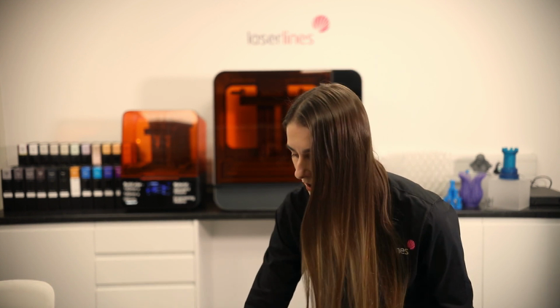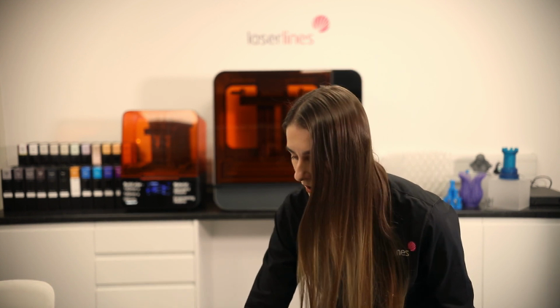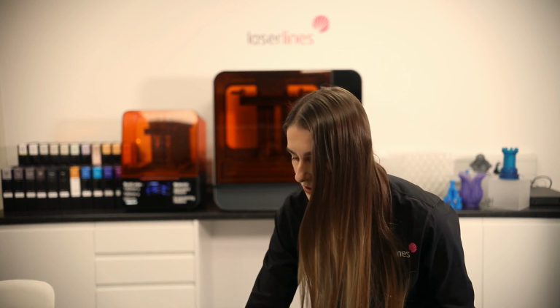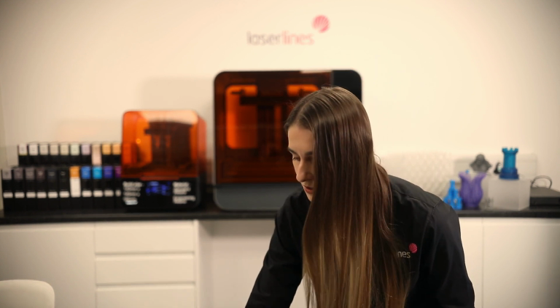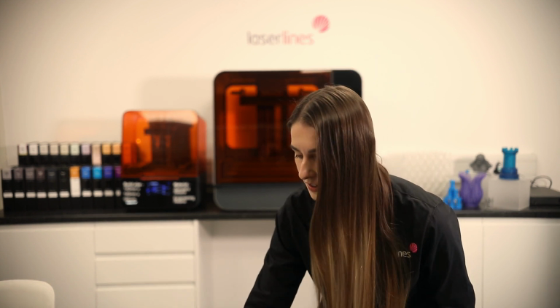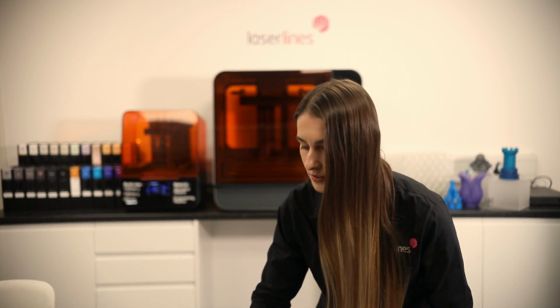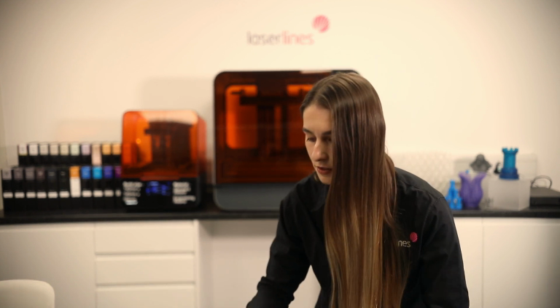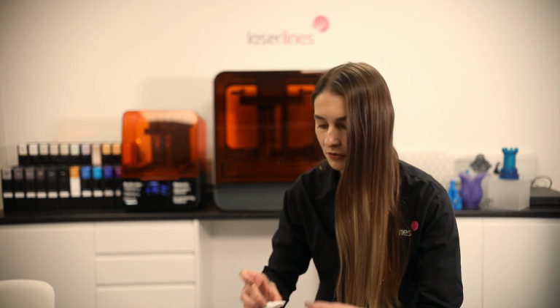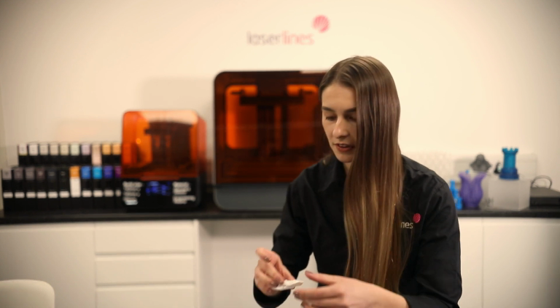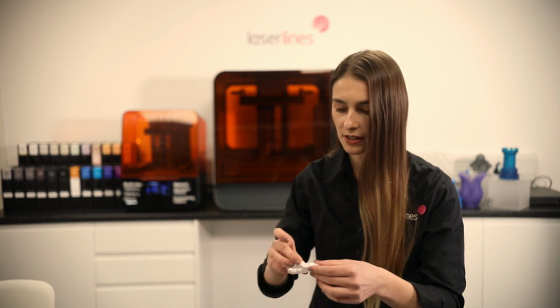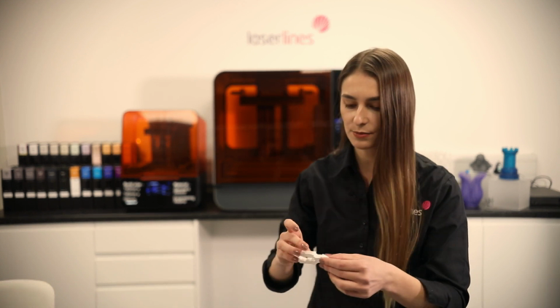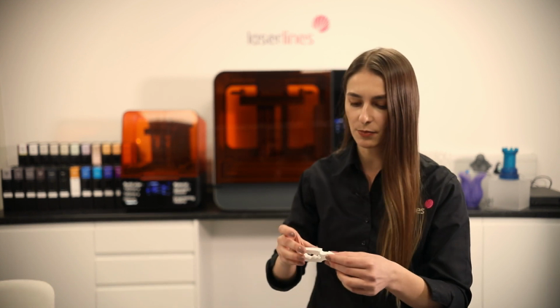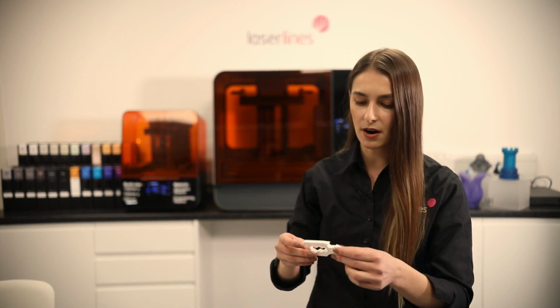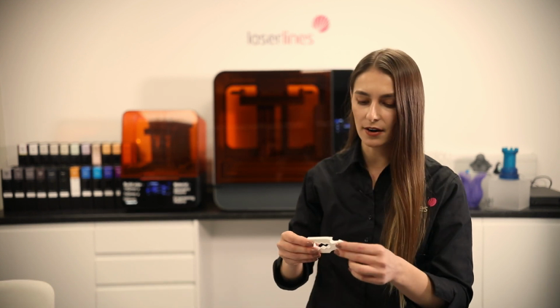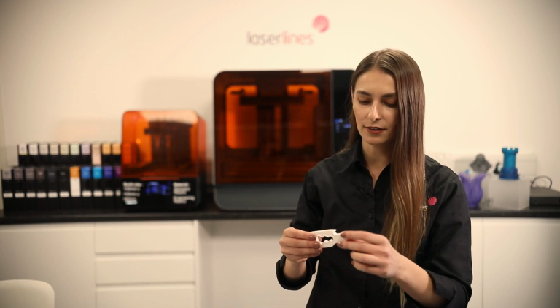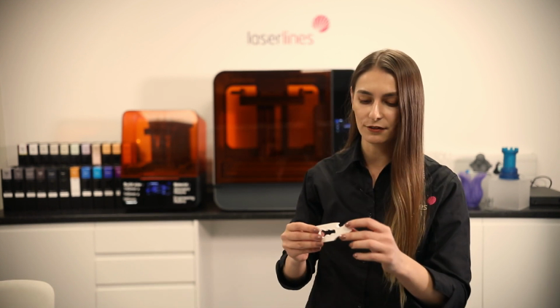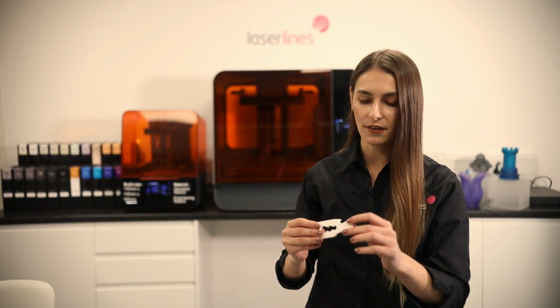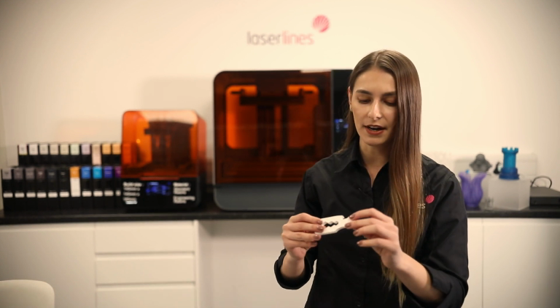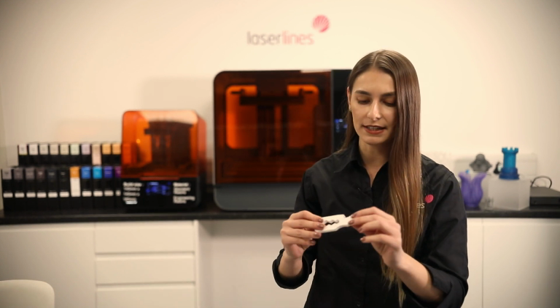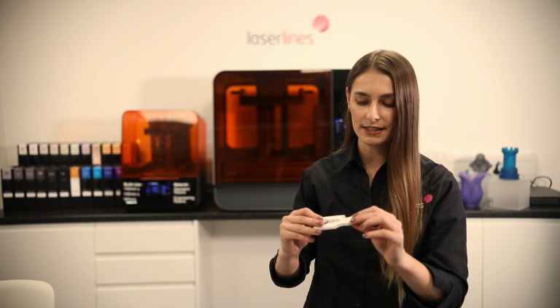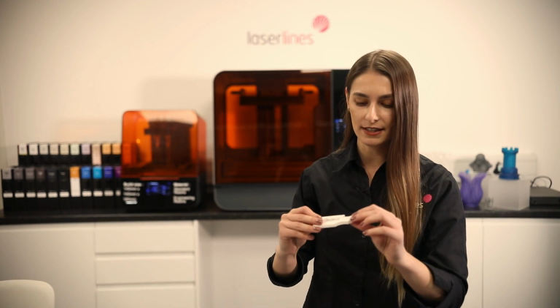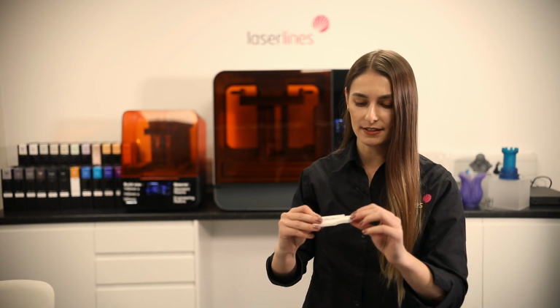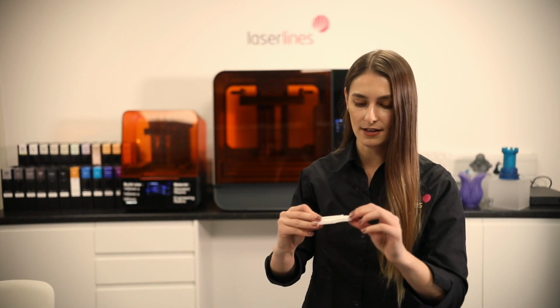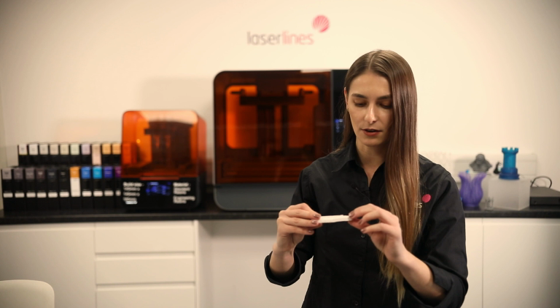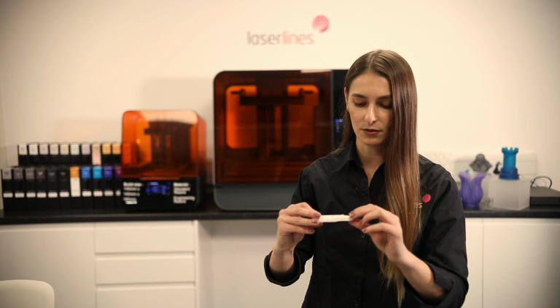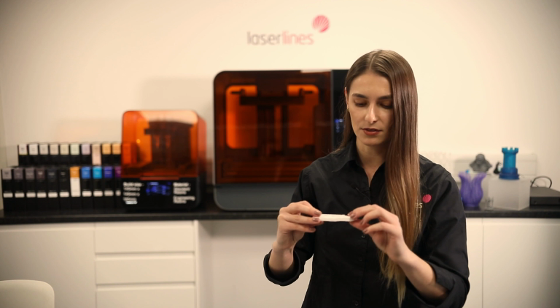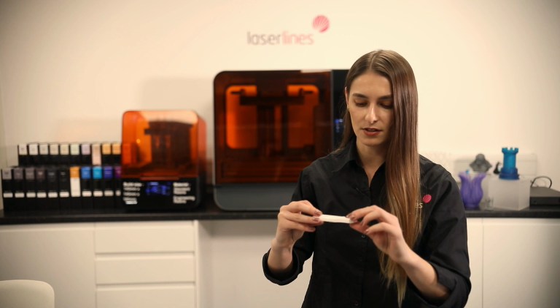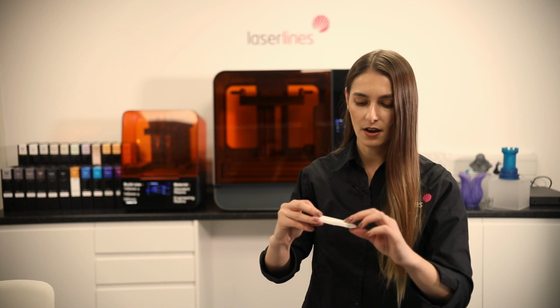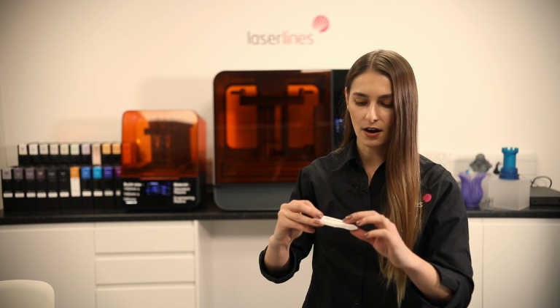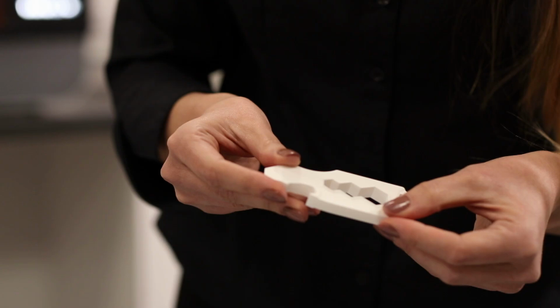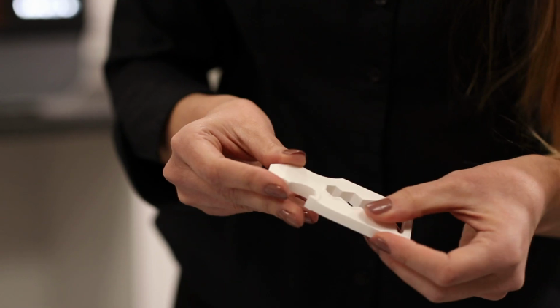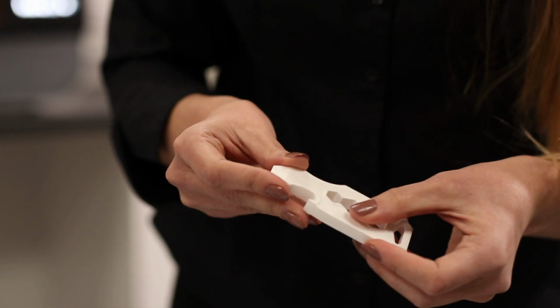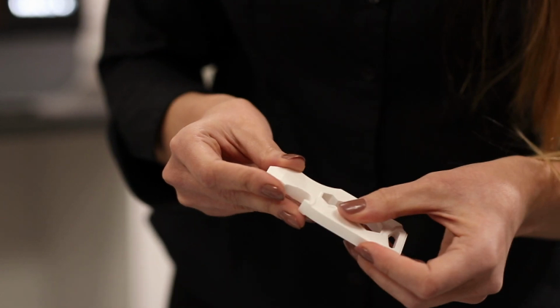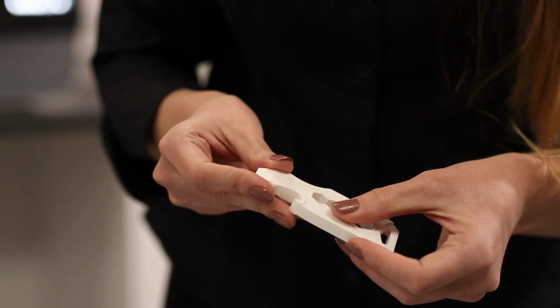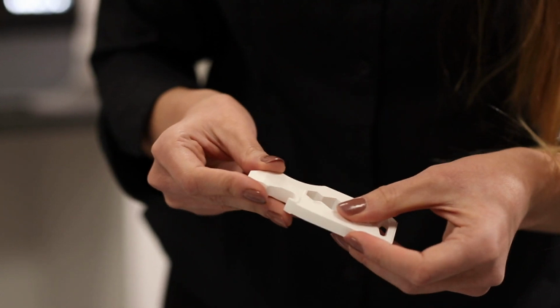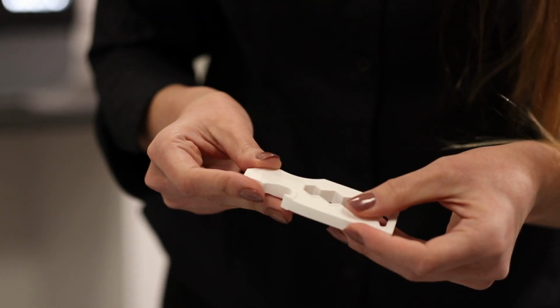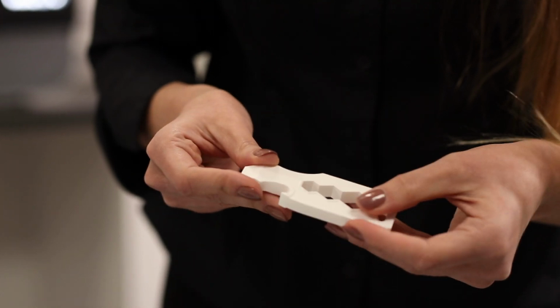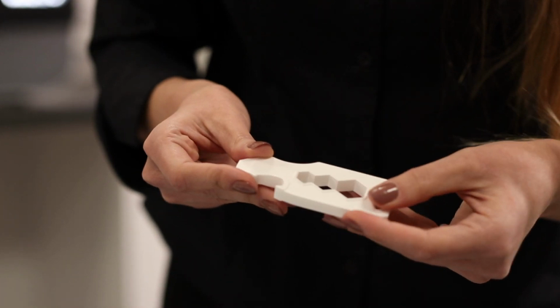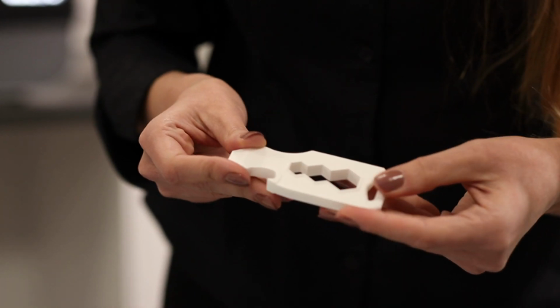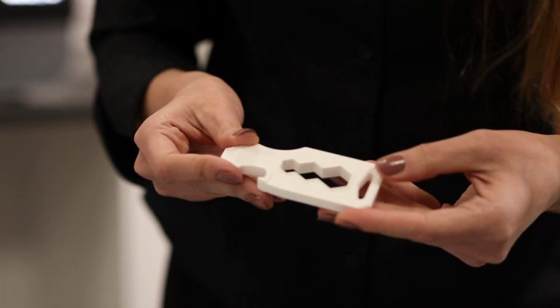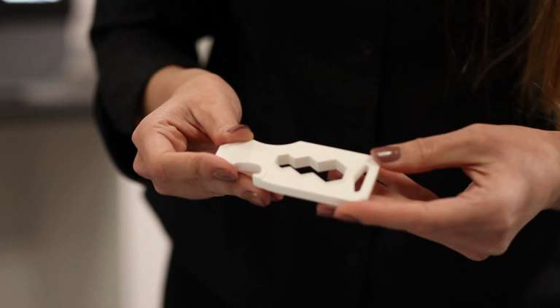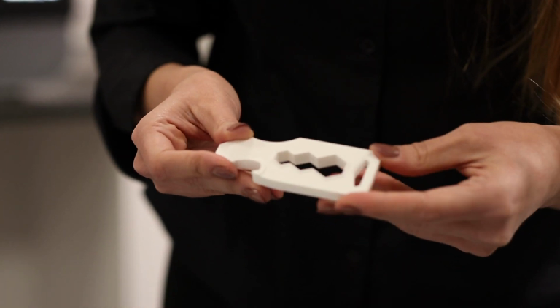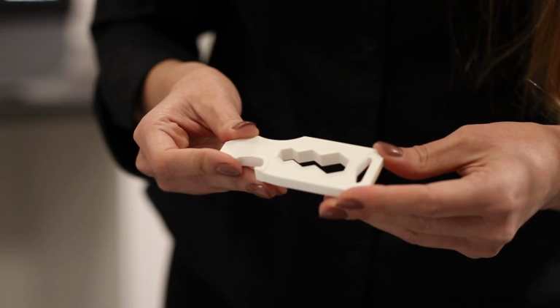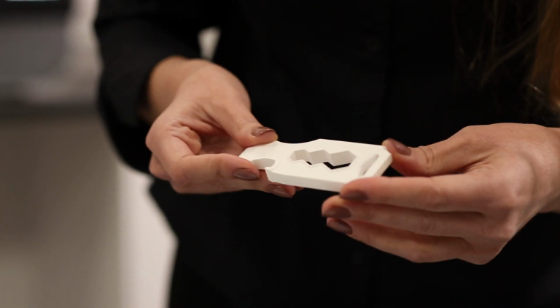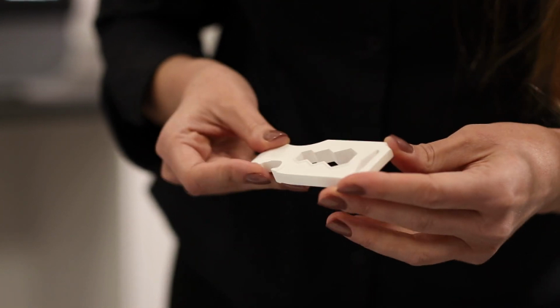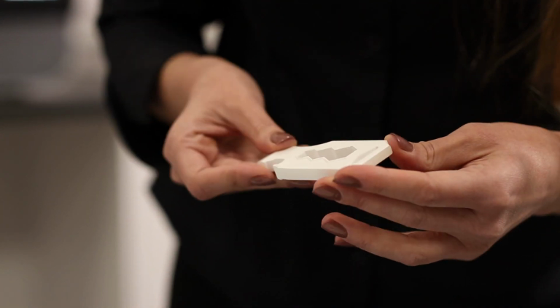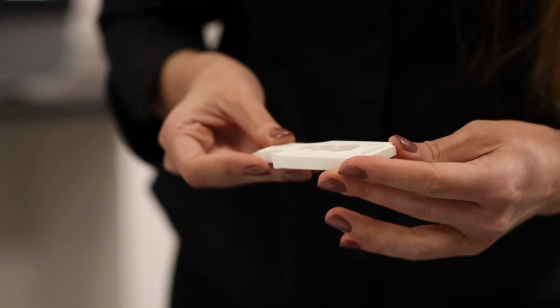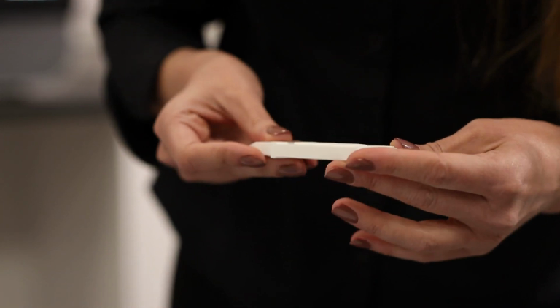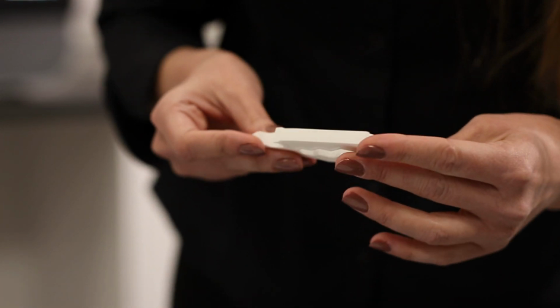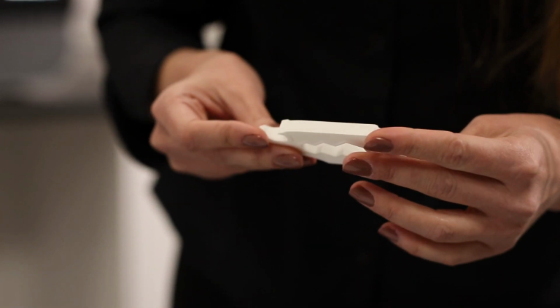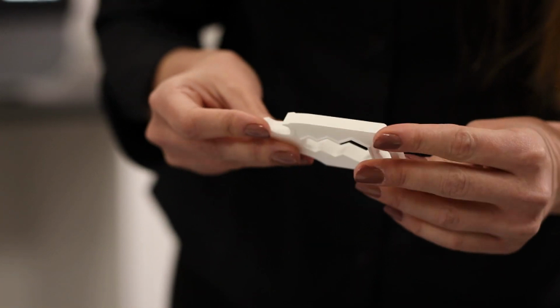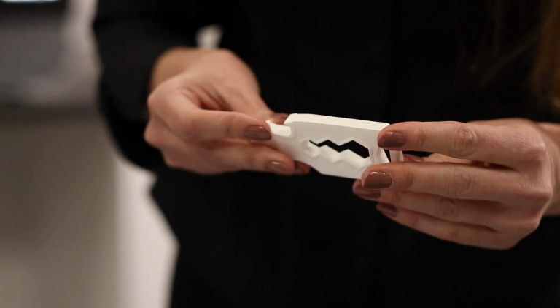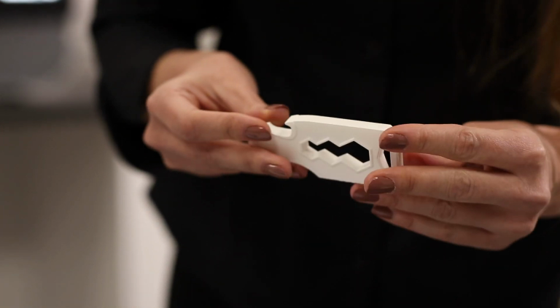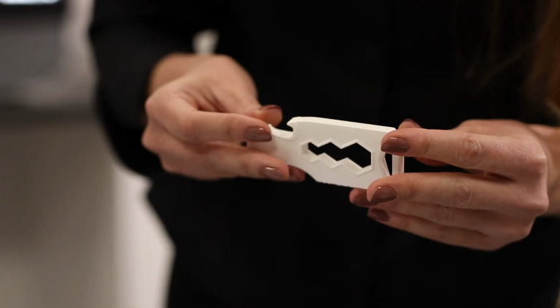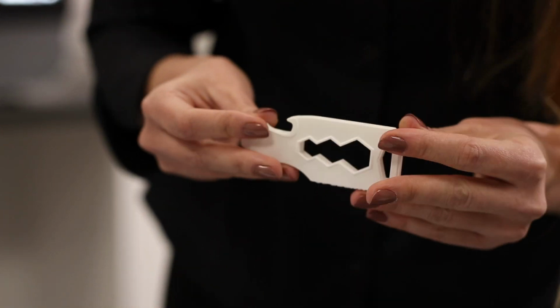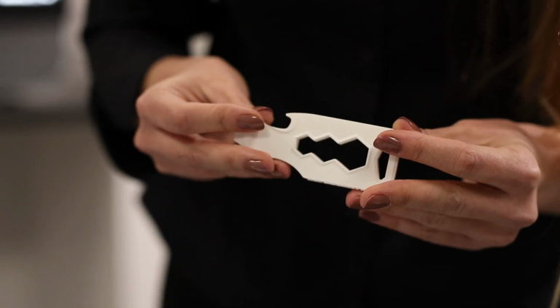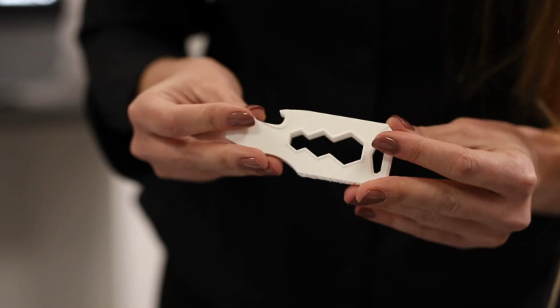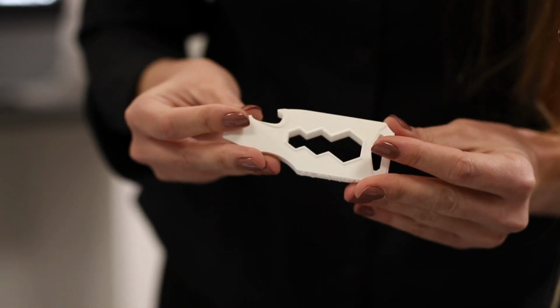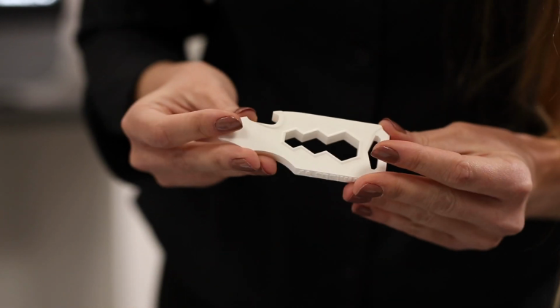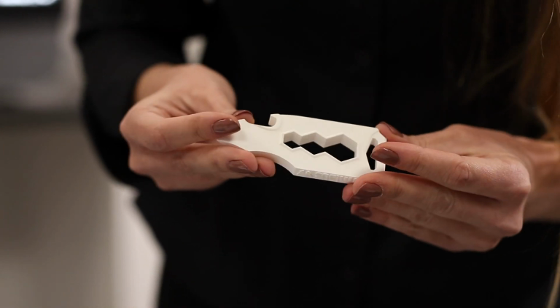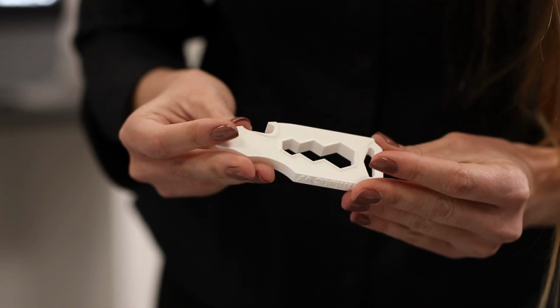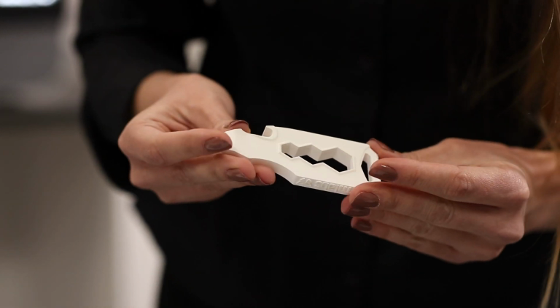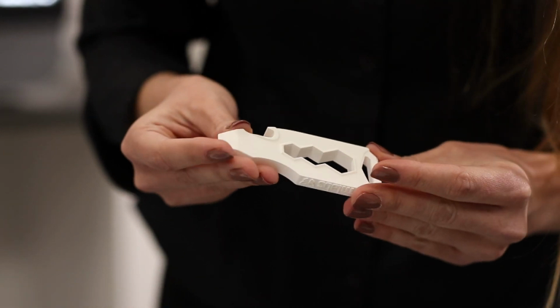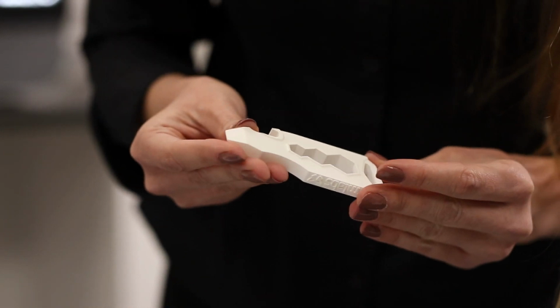As you can see on this part, the fine details are very, very good and the surface finish is very smooth.